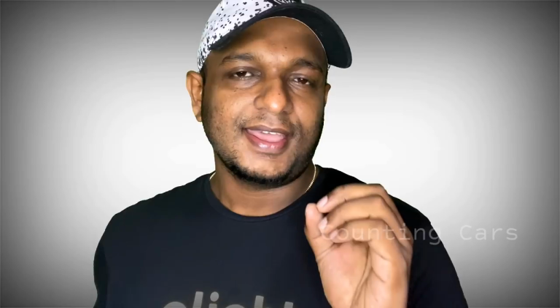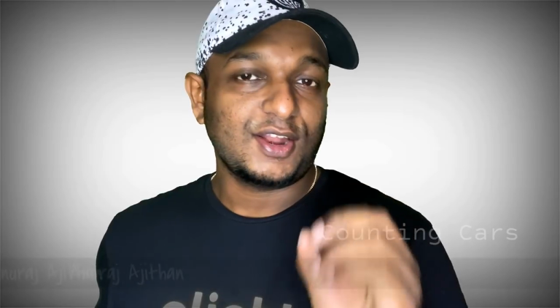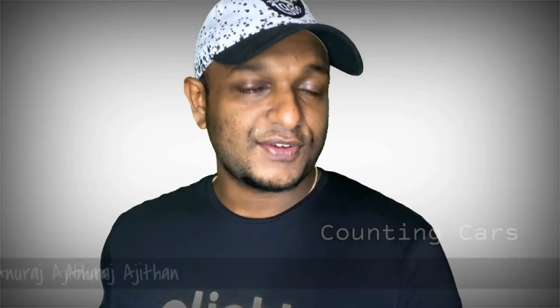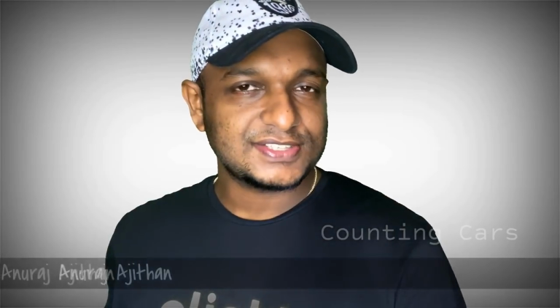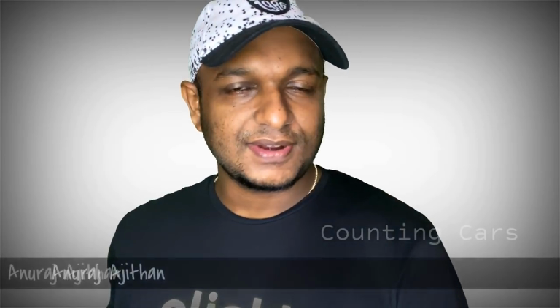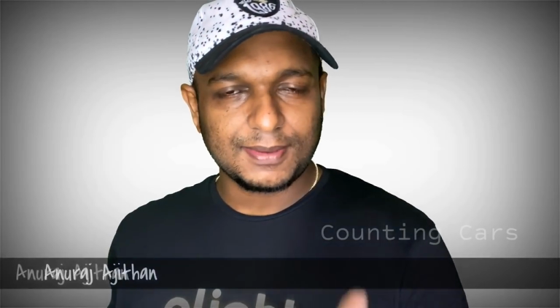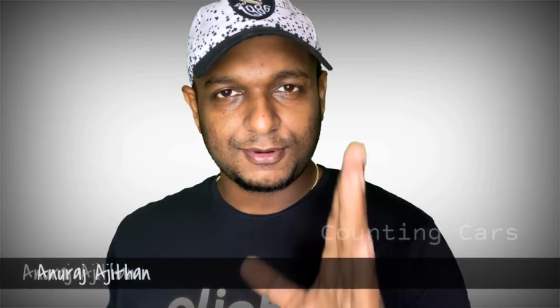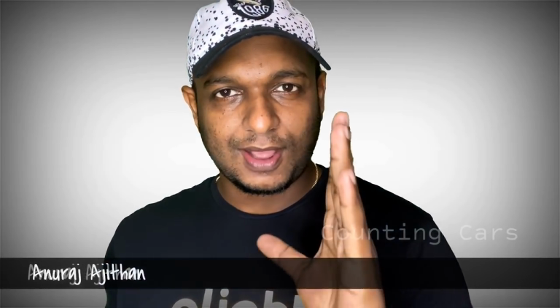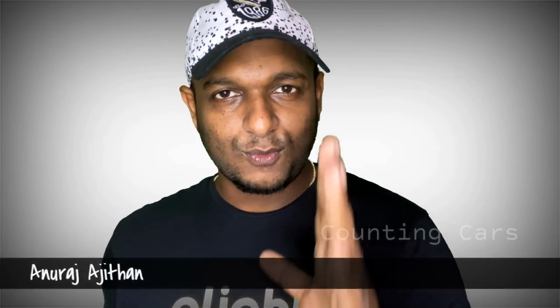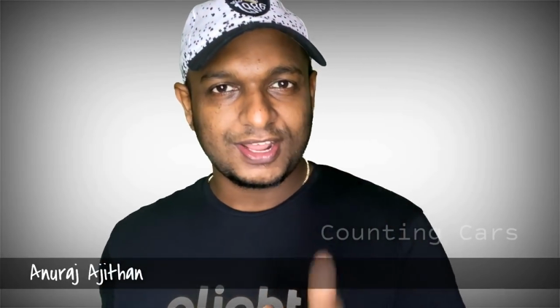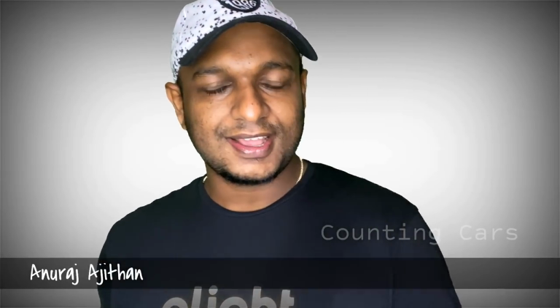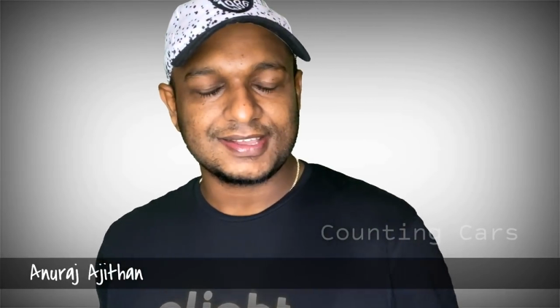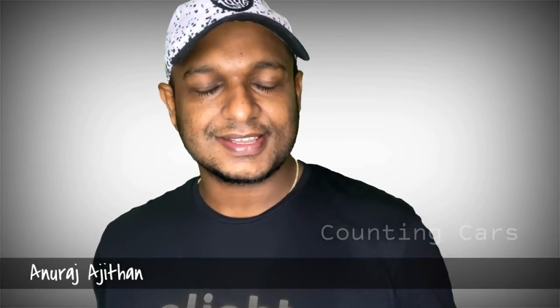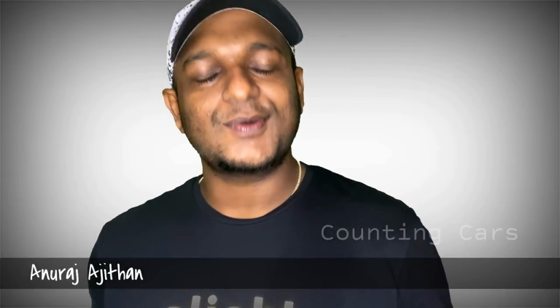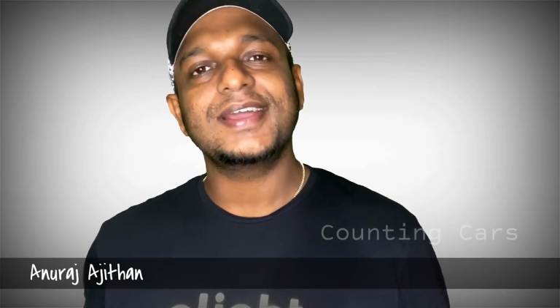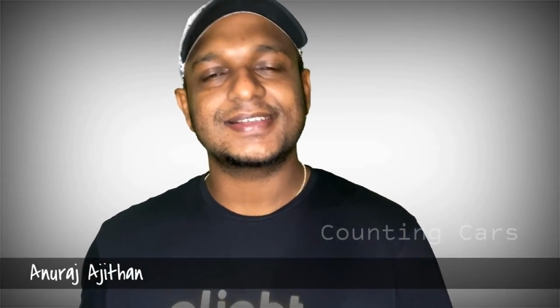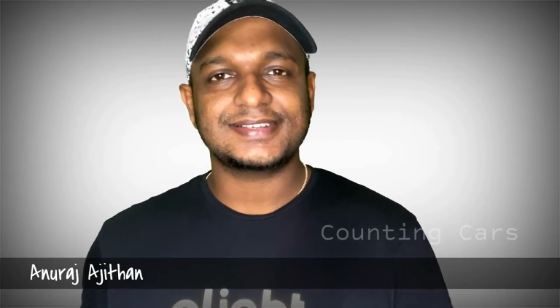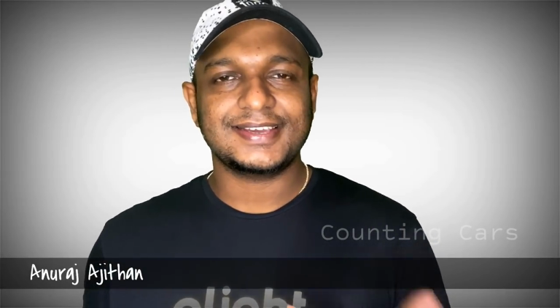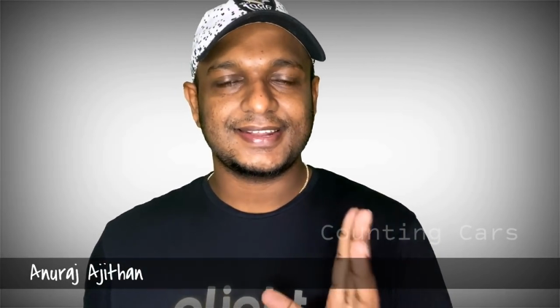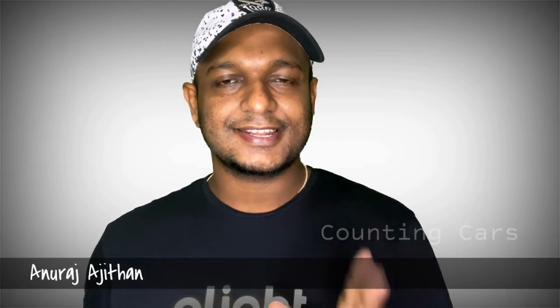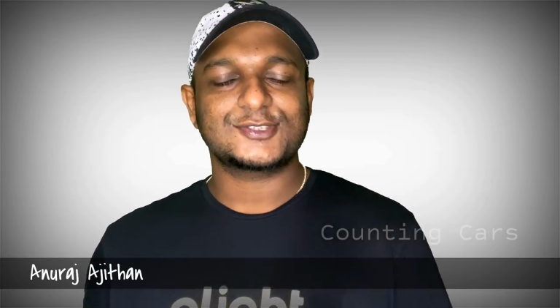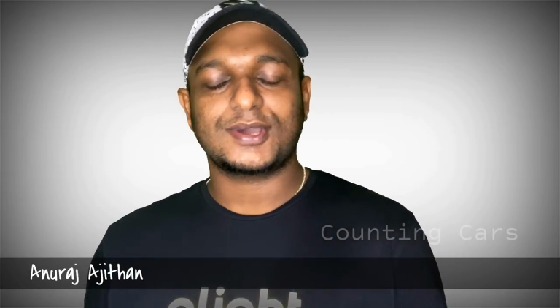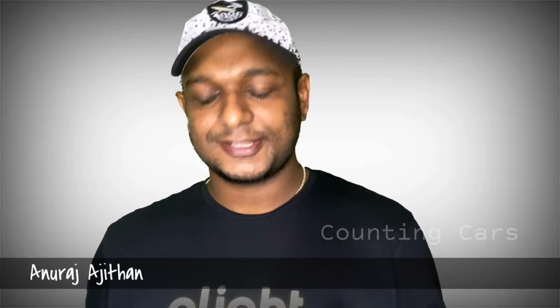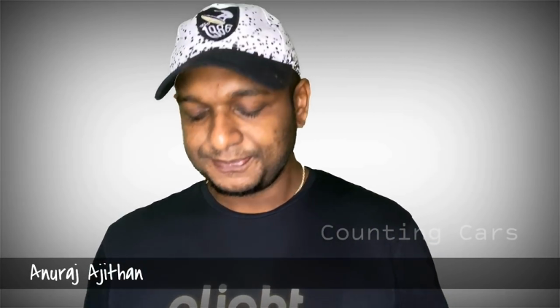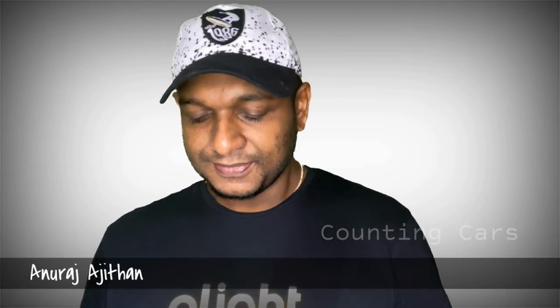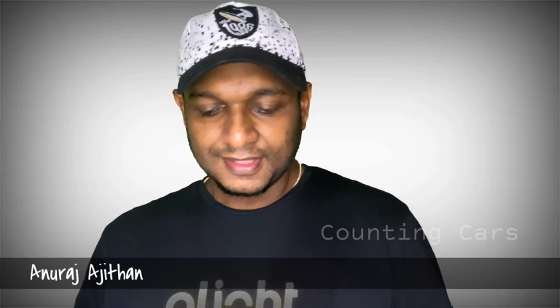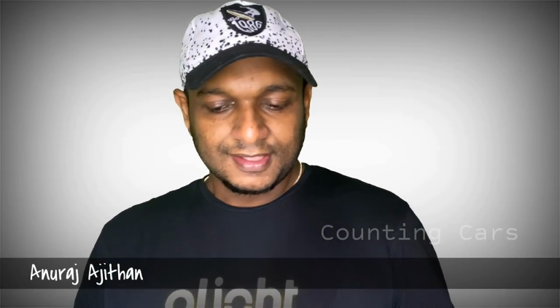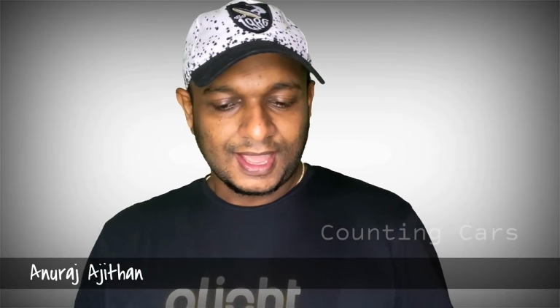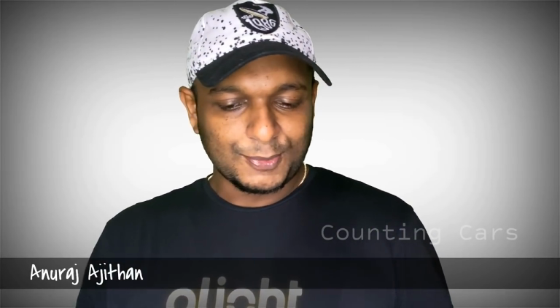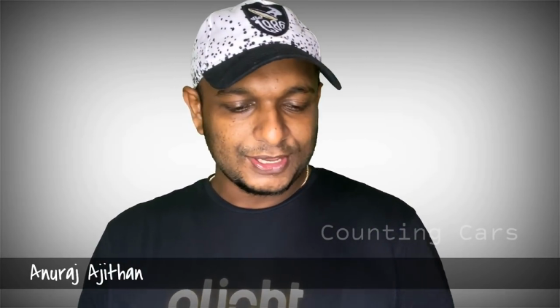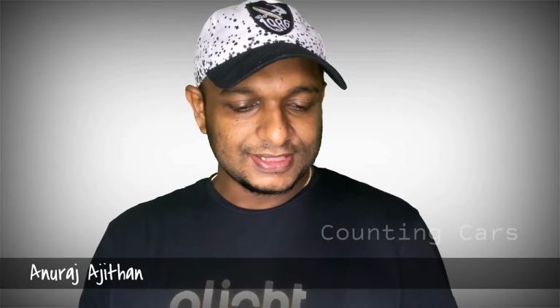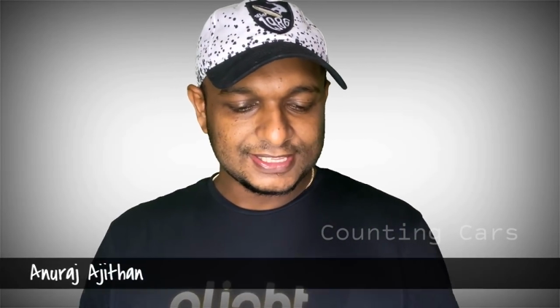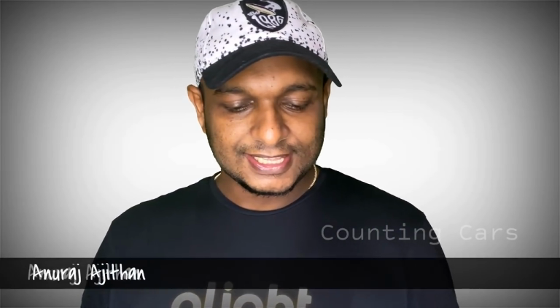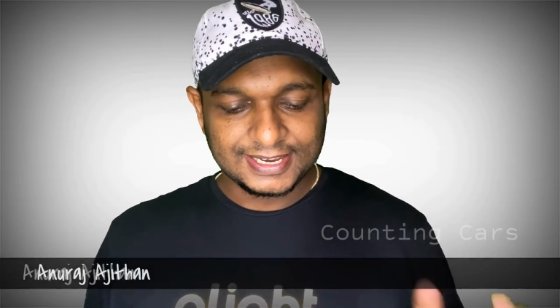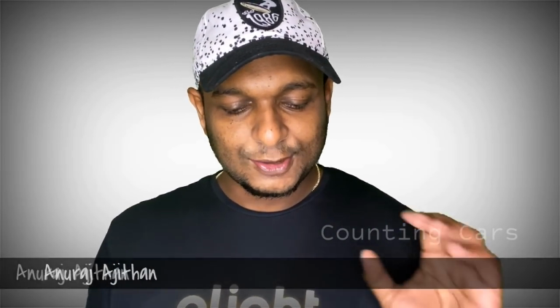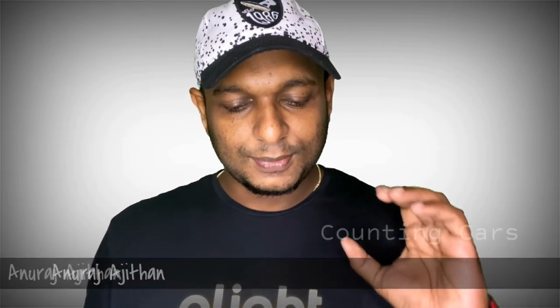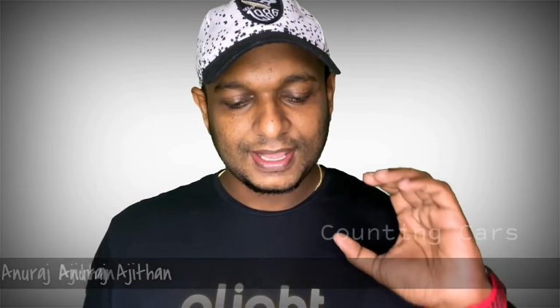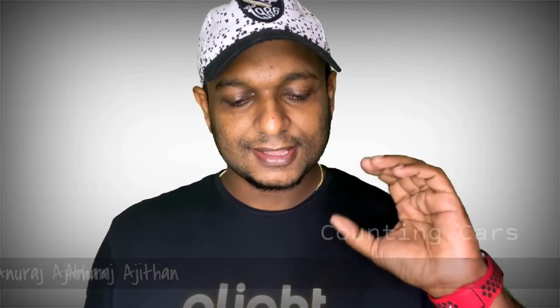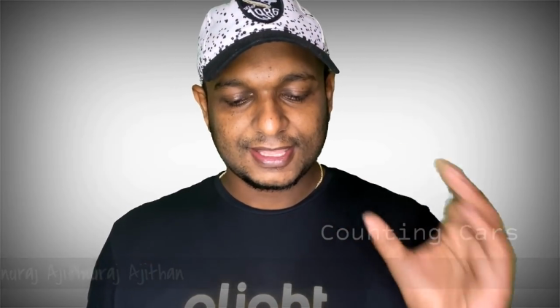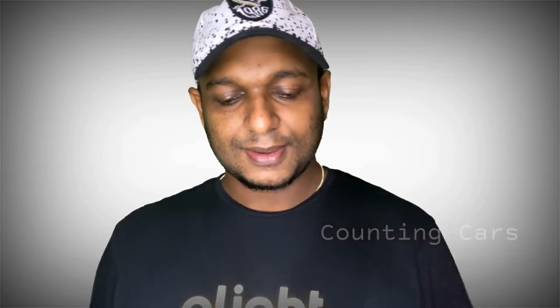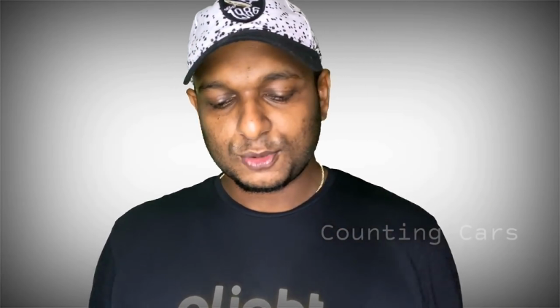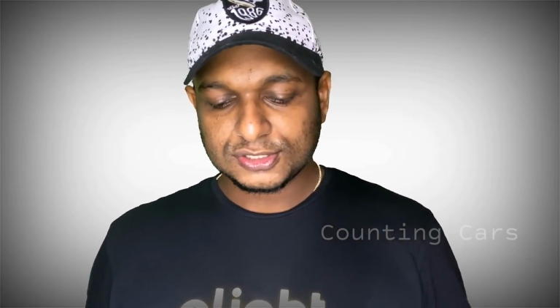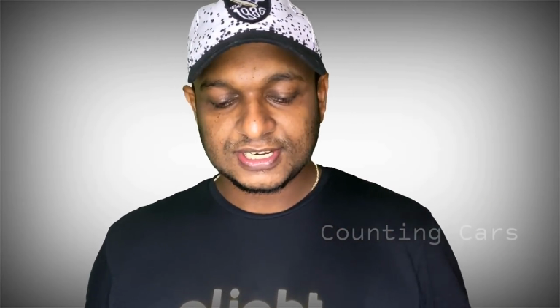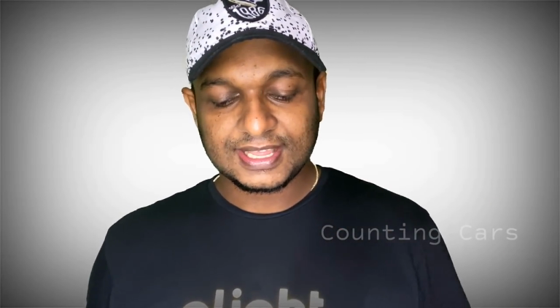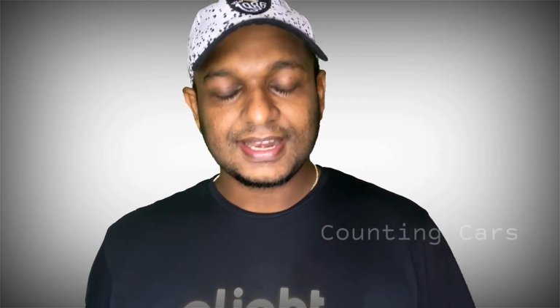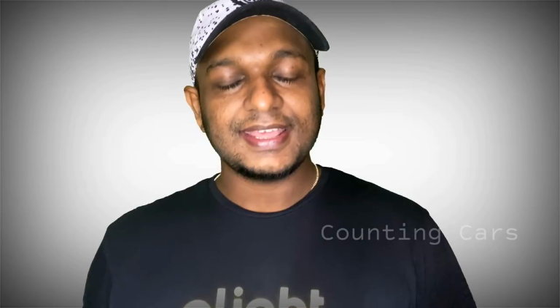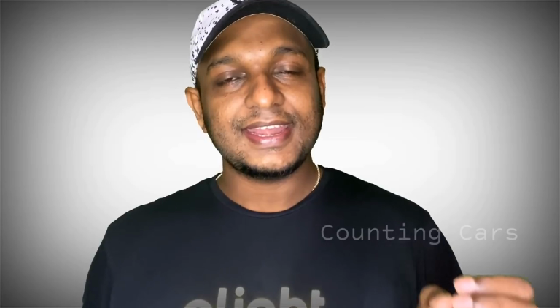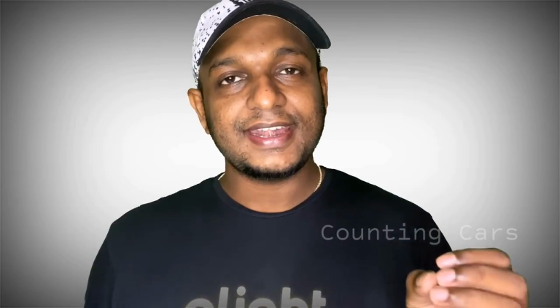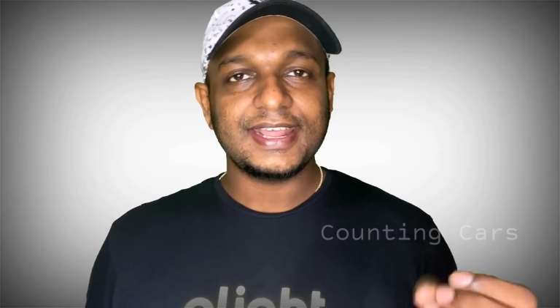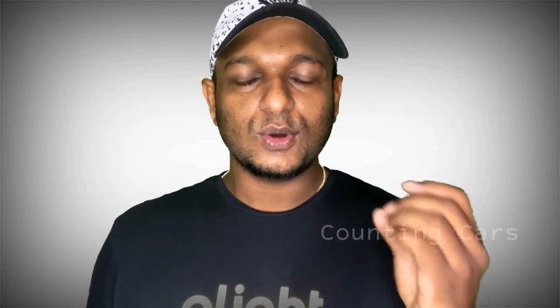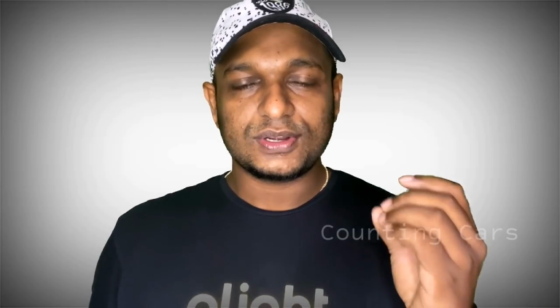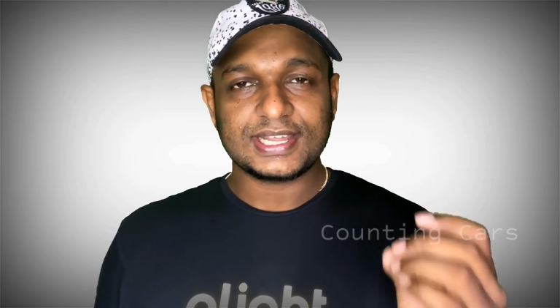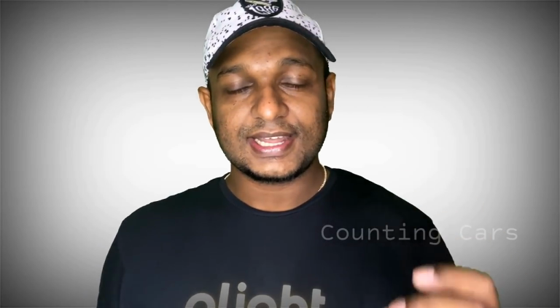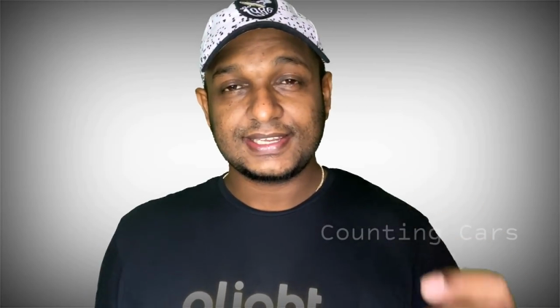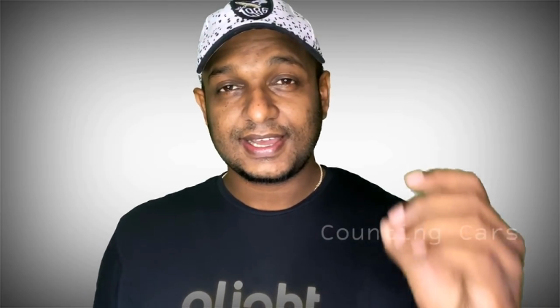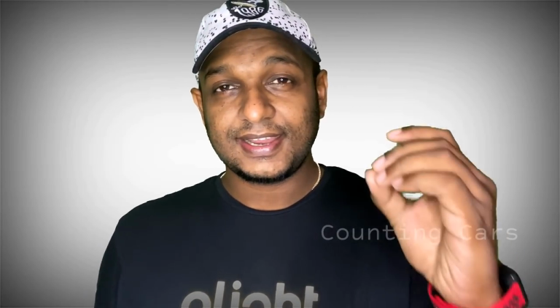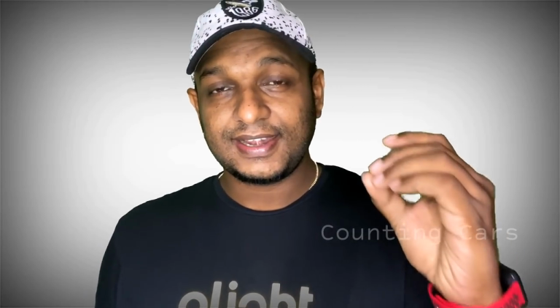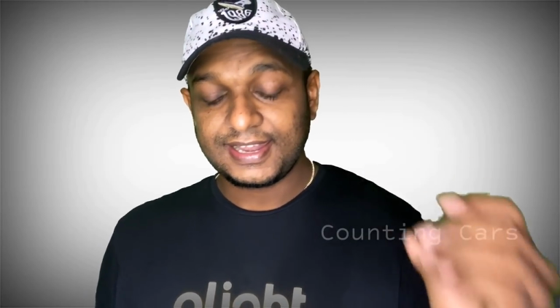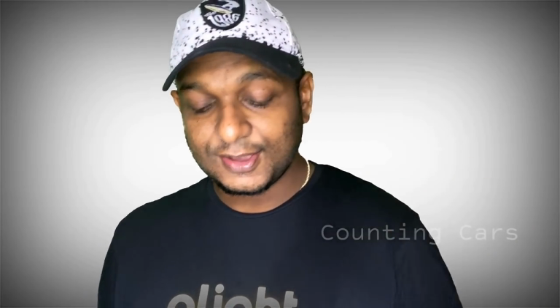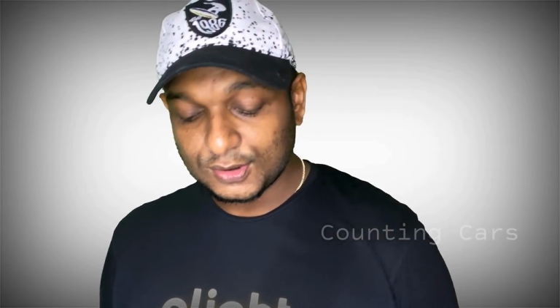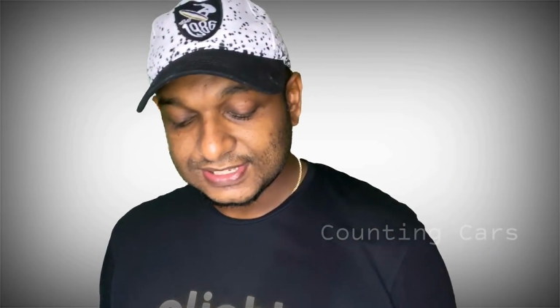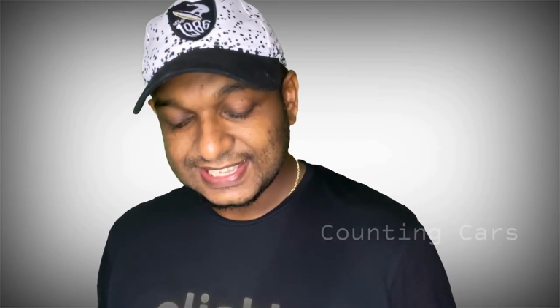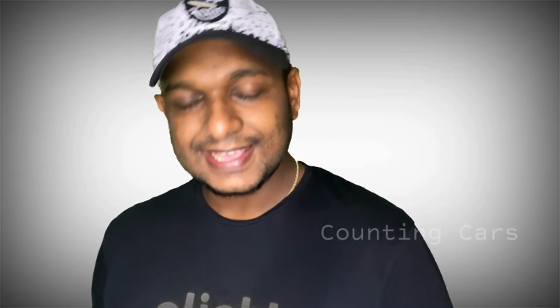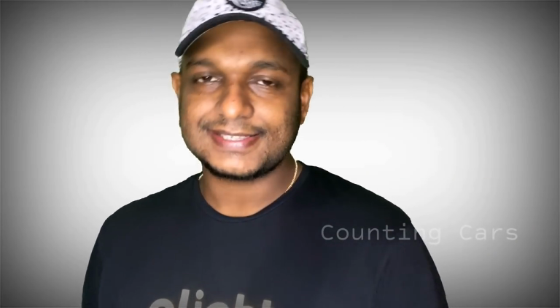Hello friends, welcome to Counting Cars. Counting Cars is here. Today I am going to talk about the Tata Indigo CS.